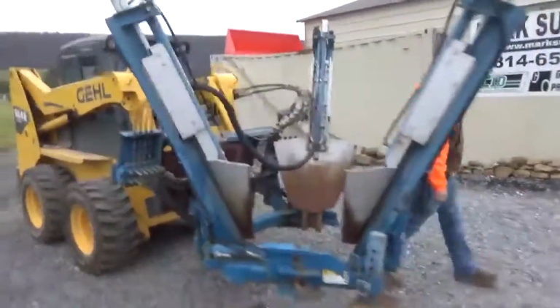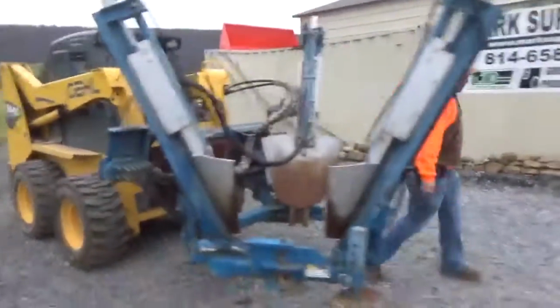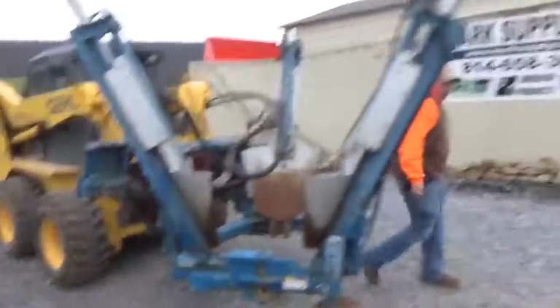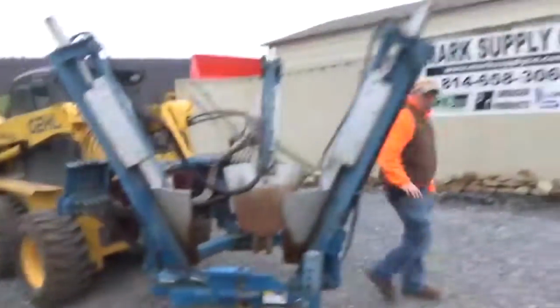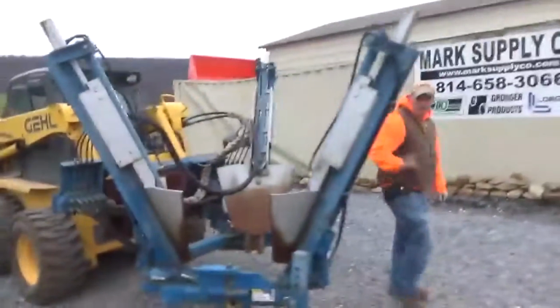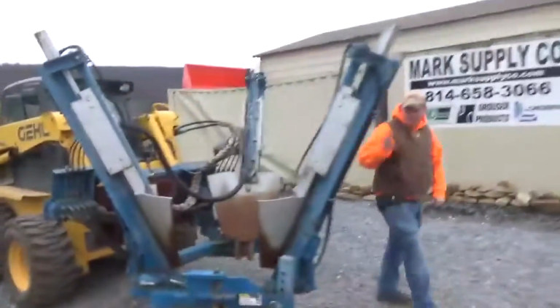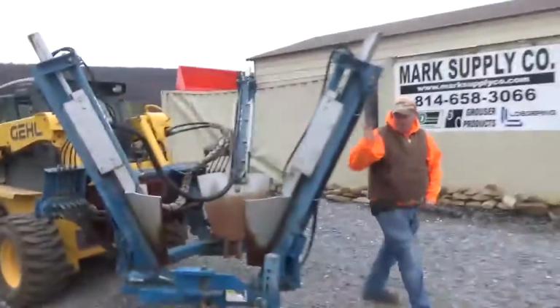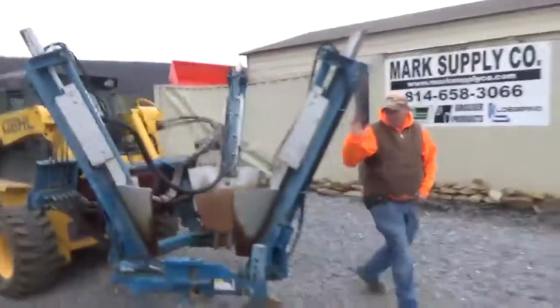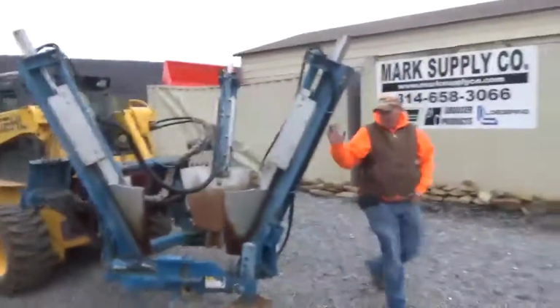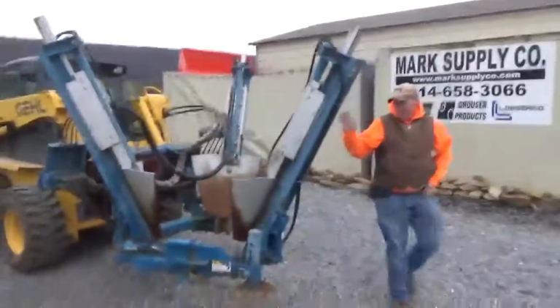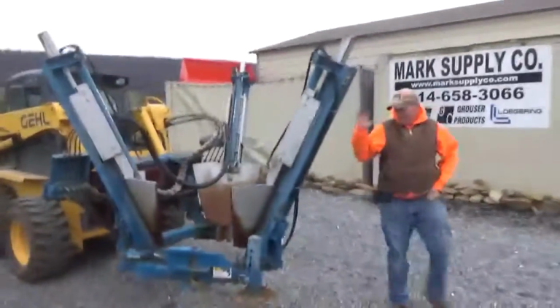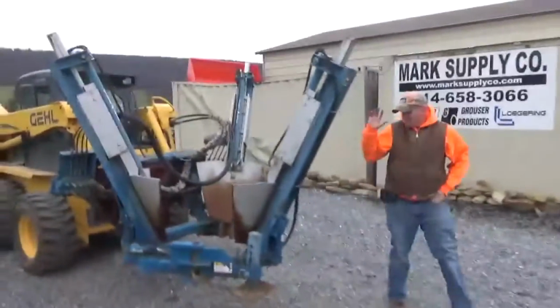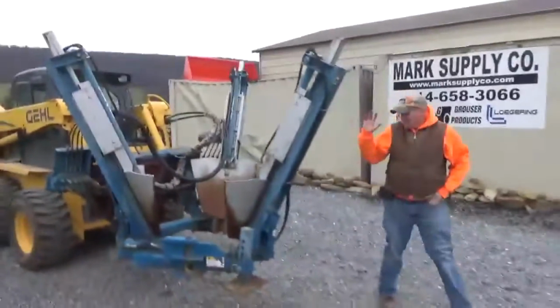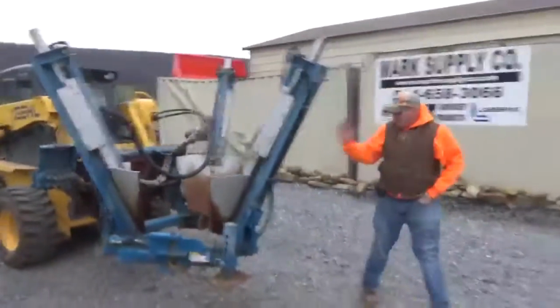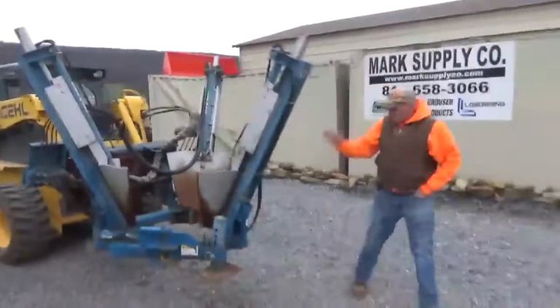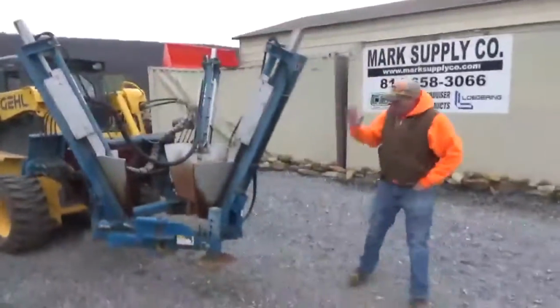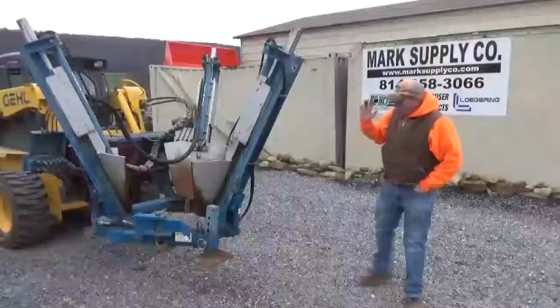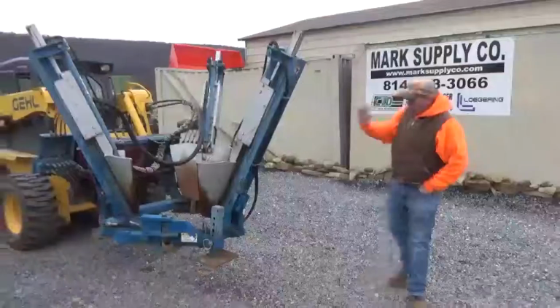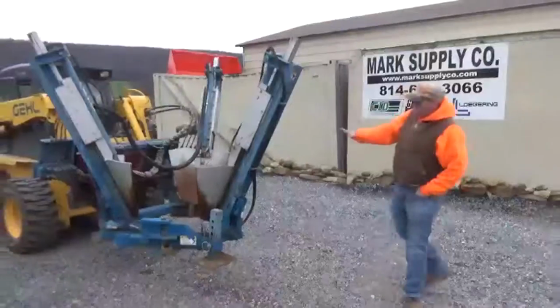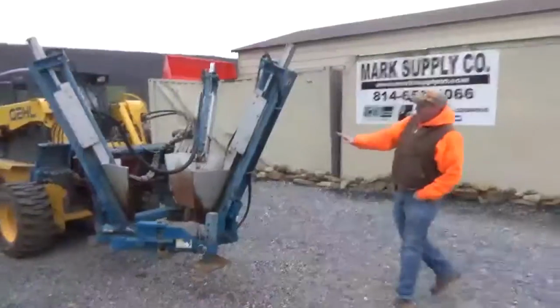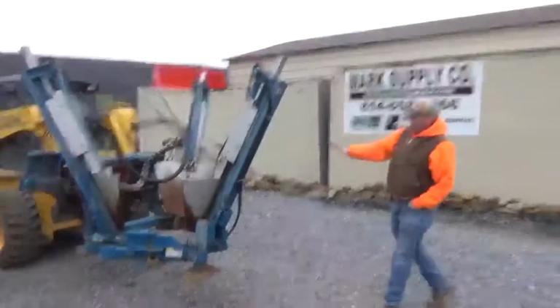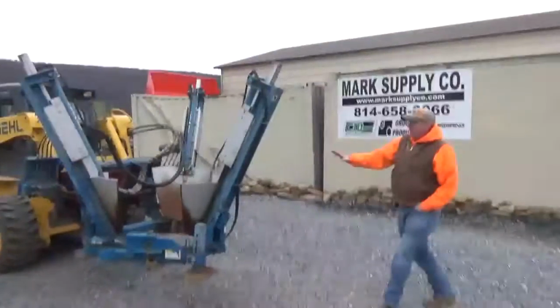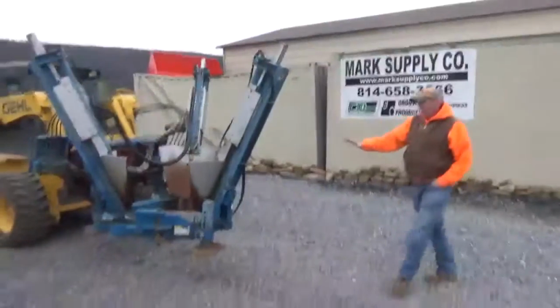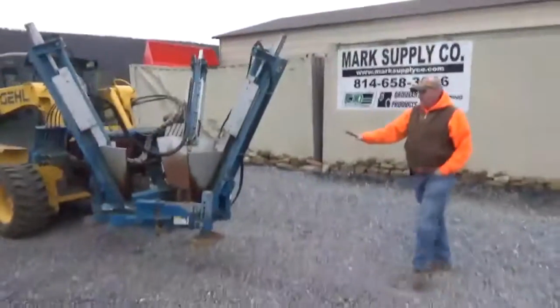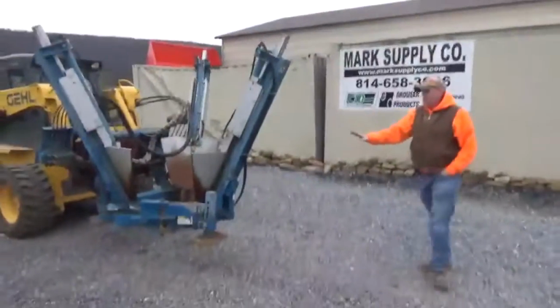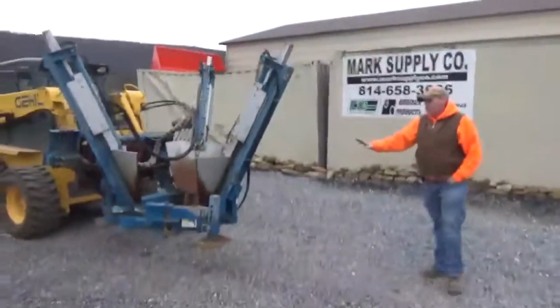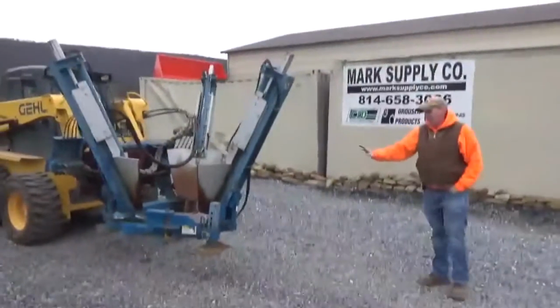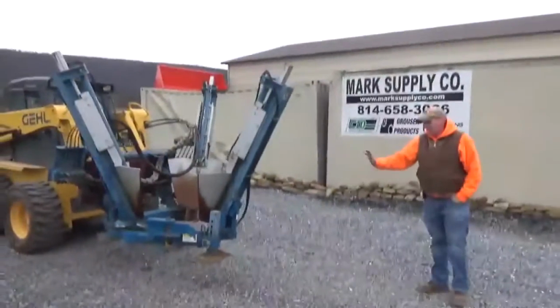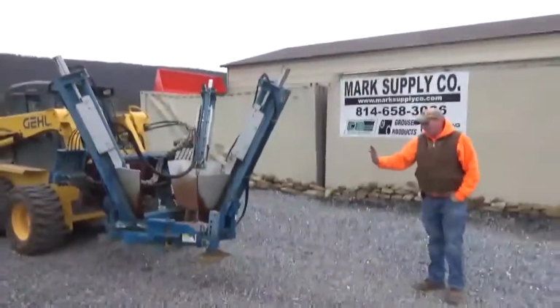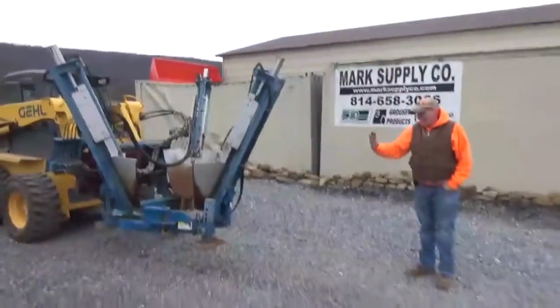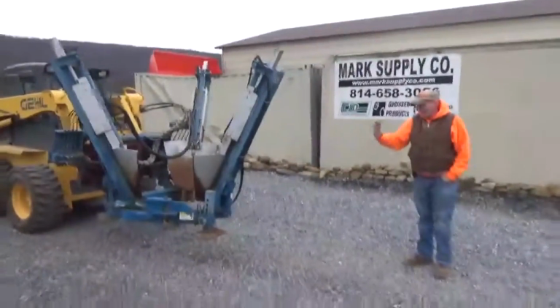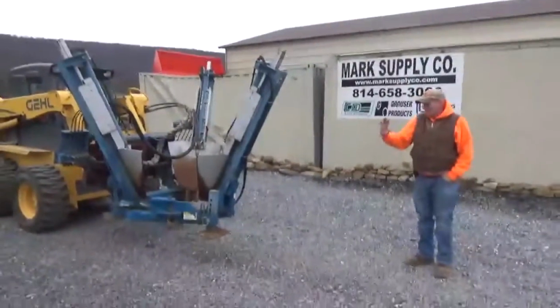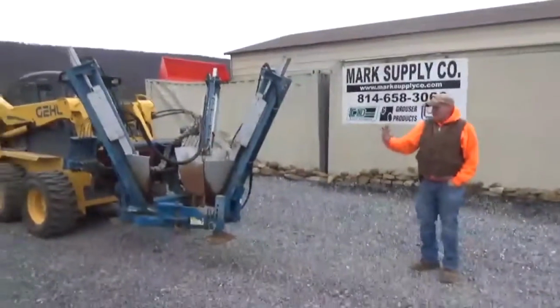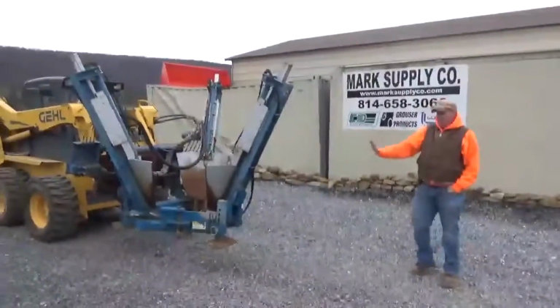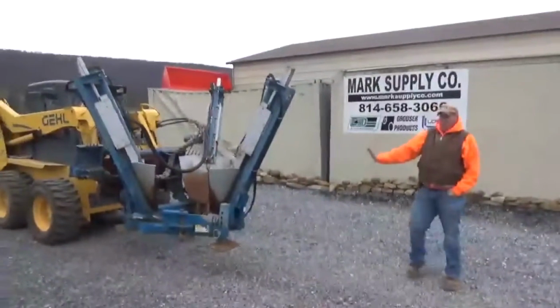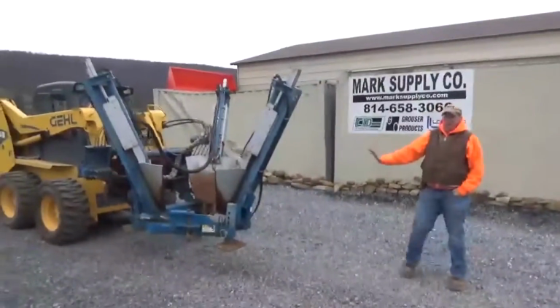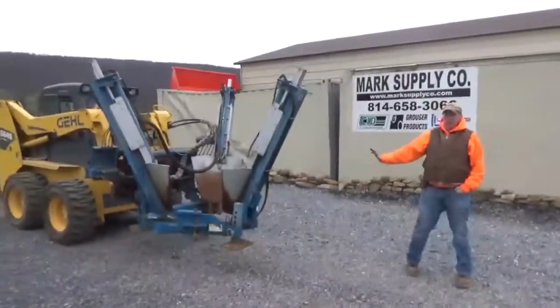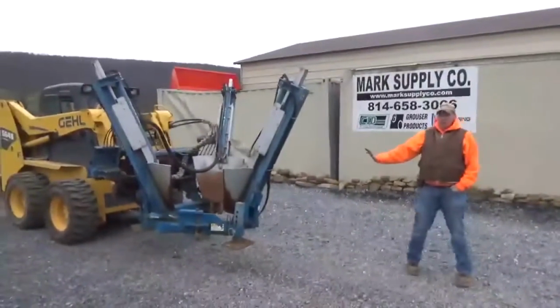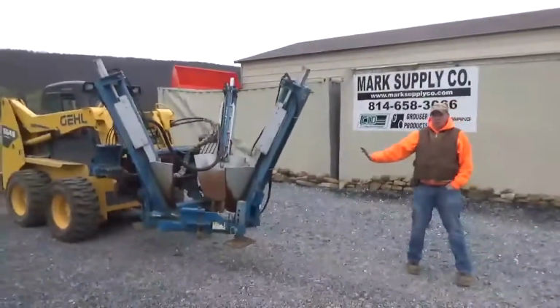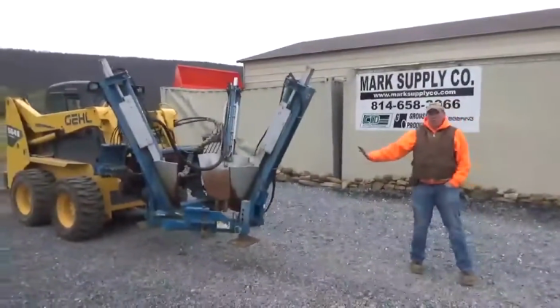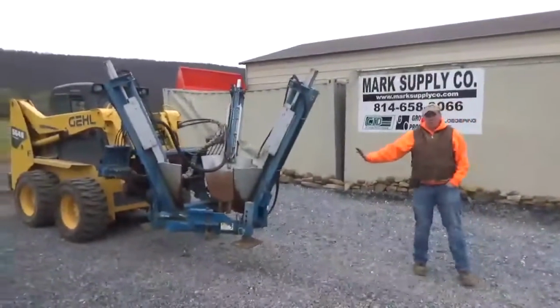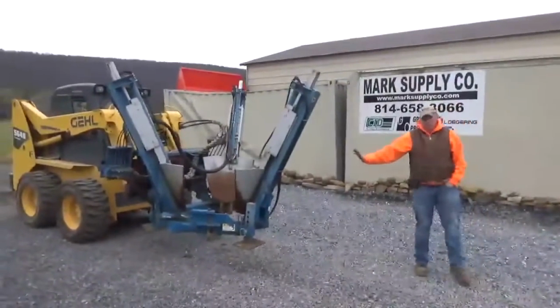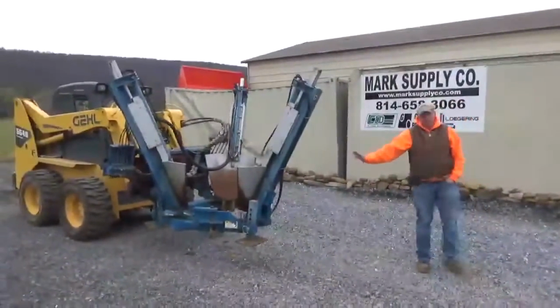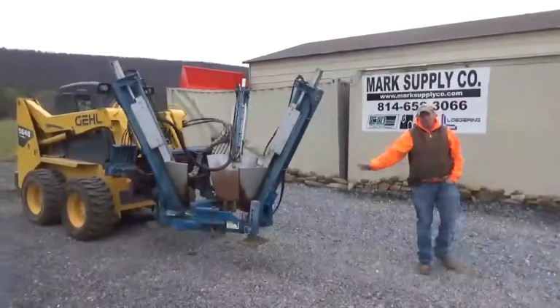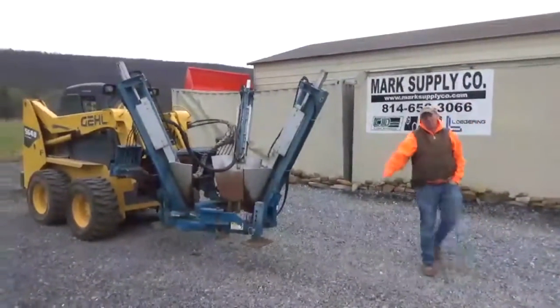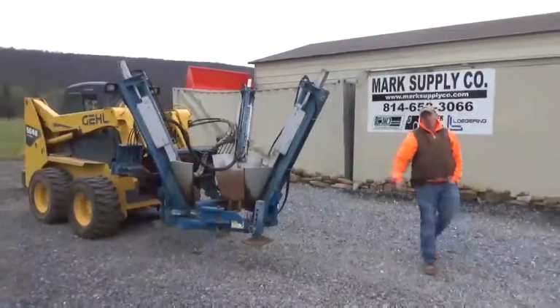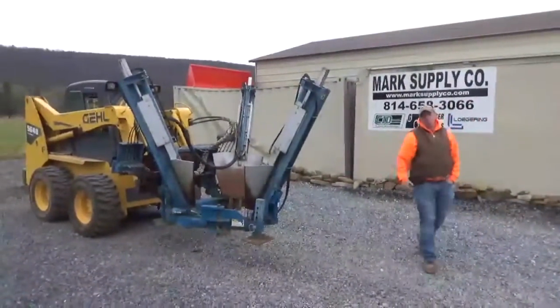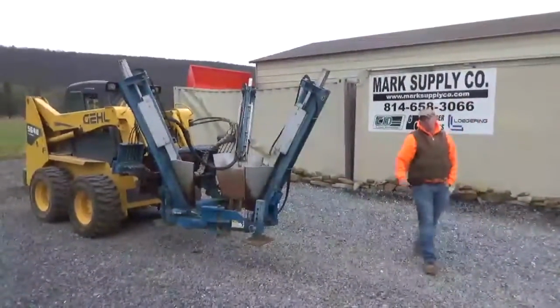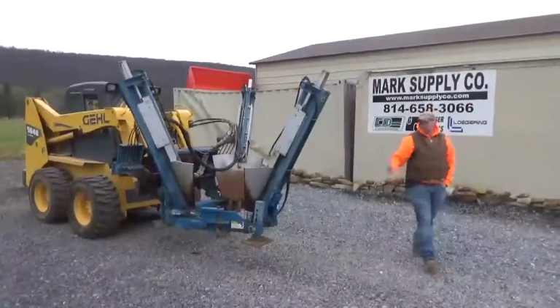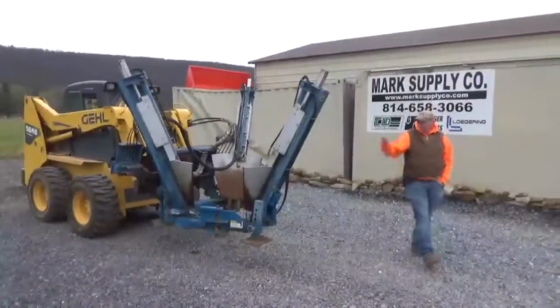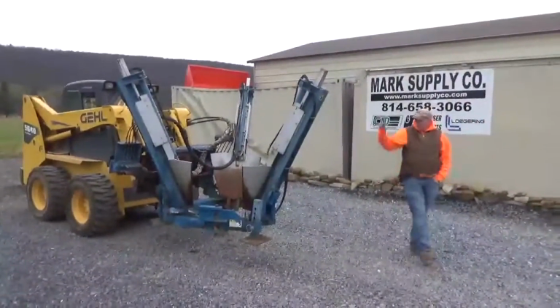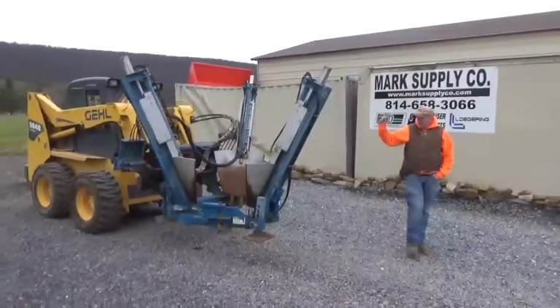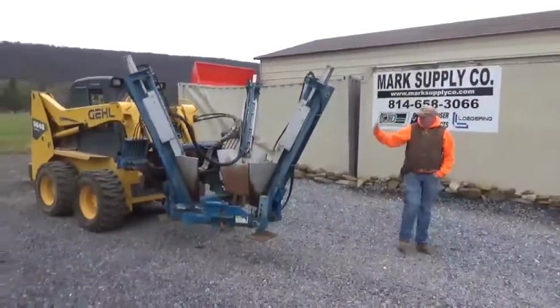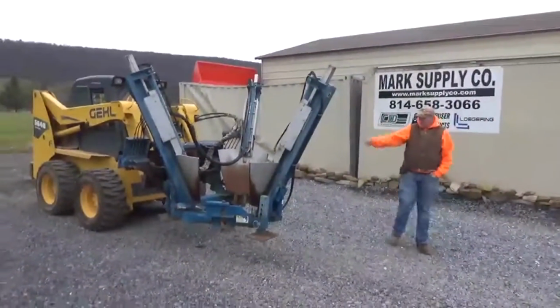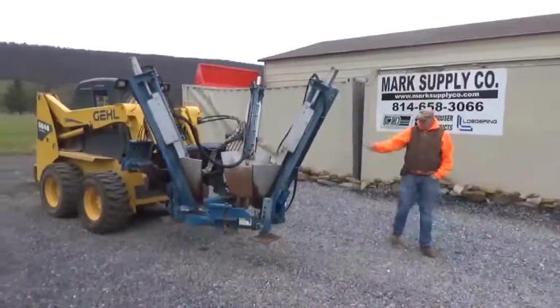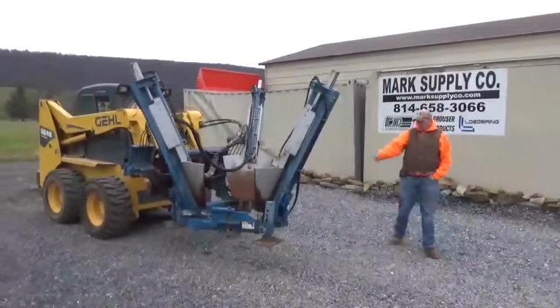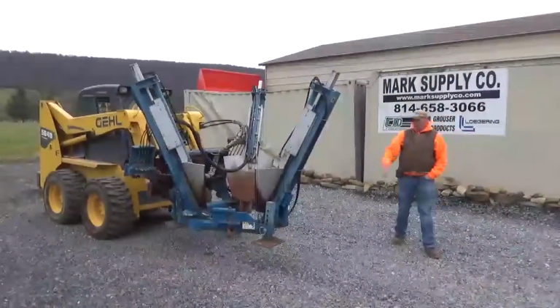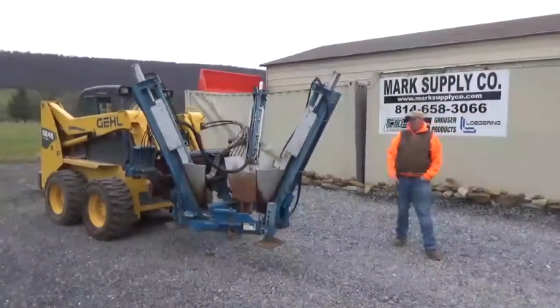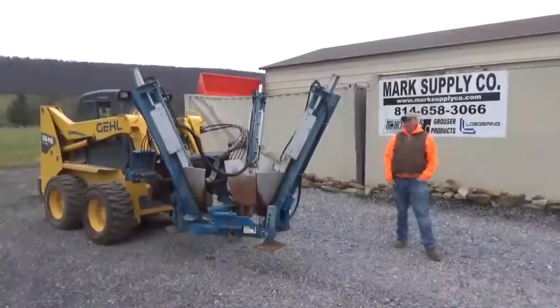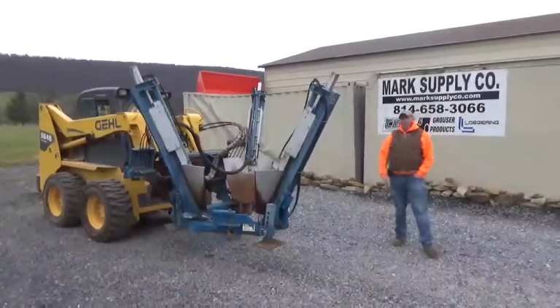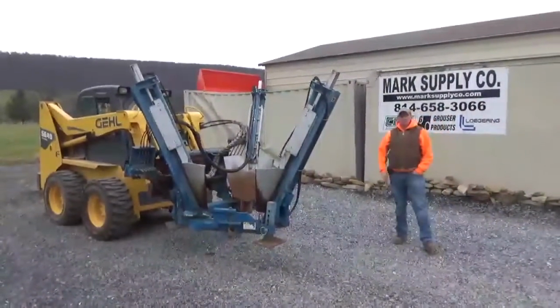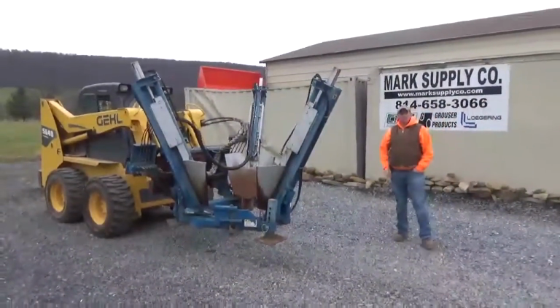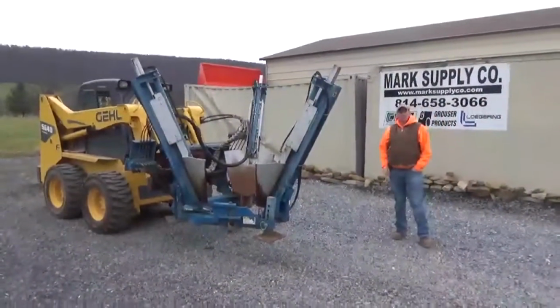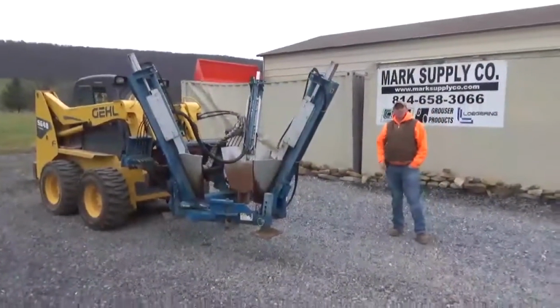If you're looking for a nice, well-taken care of spade that has very low shovel dig time on it, here's one to take a look at.